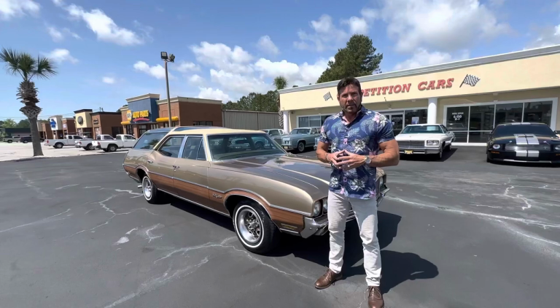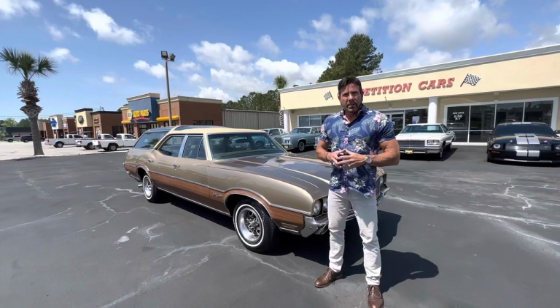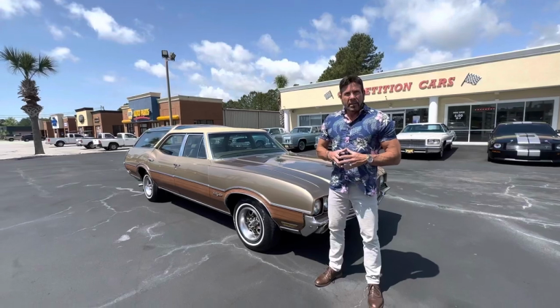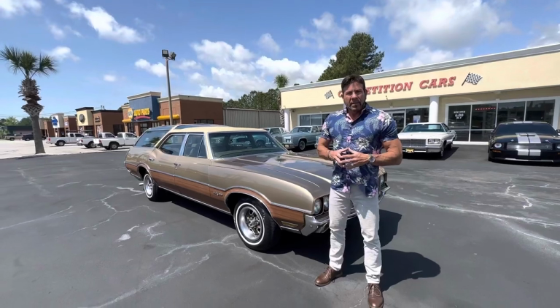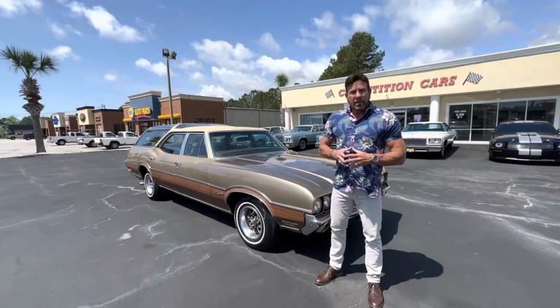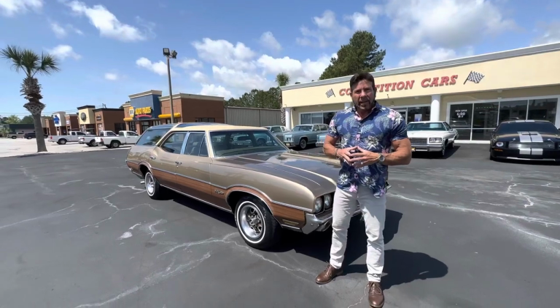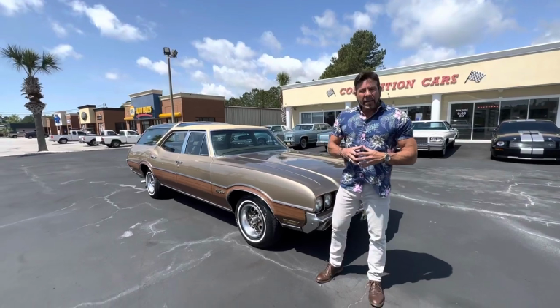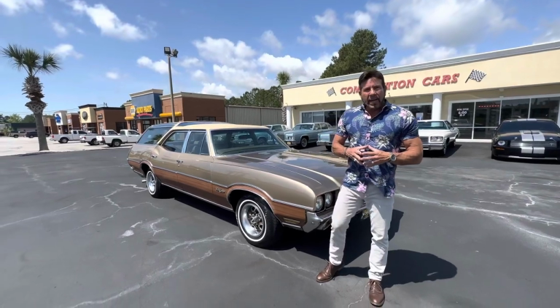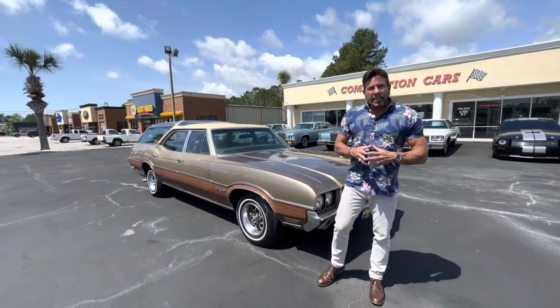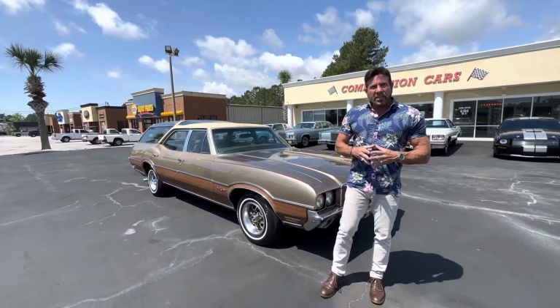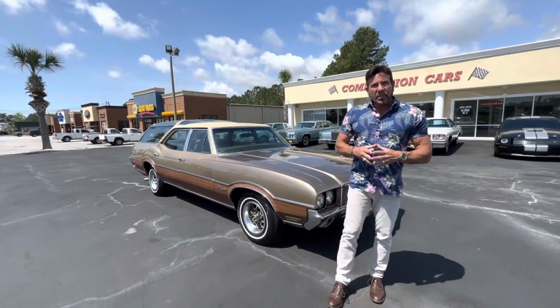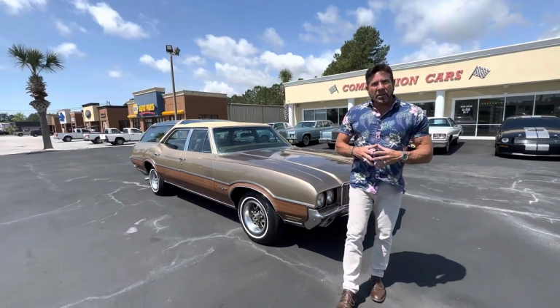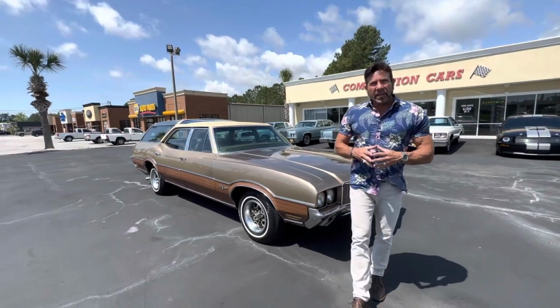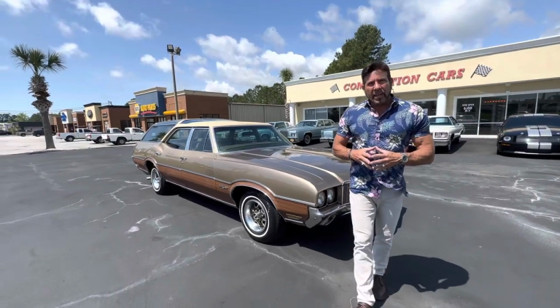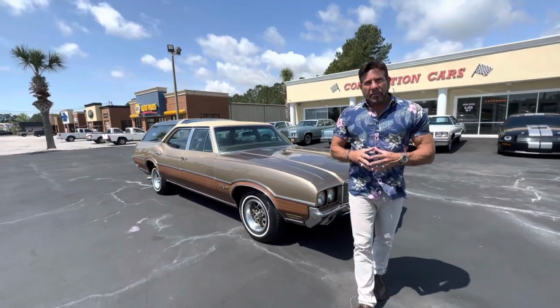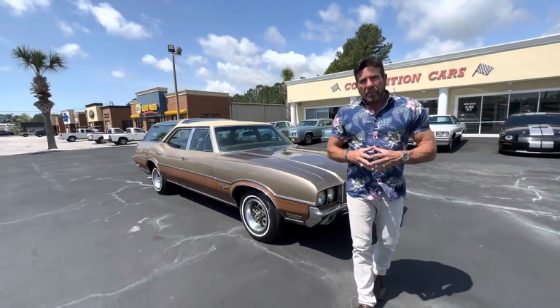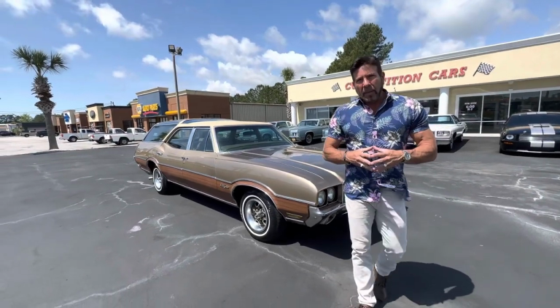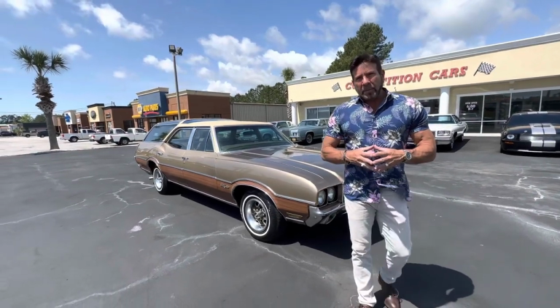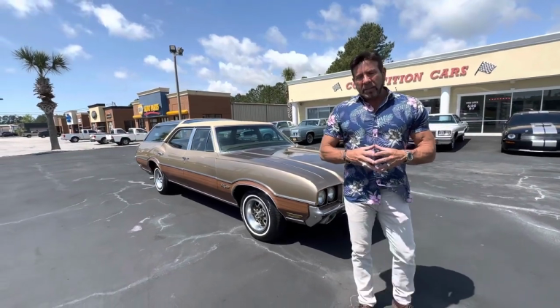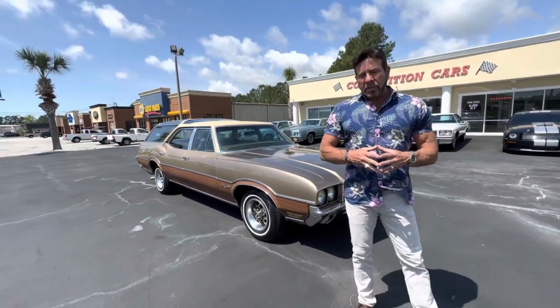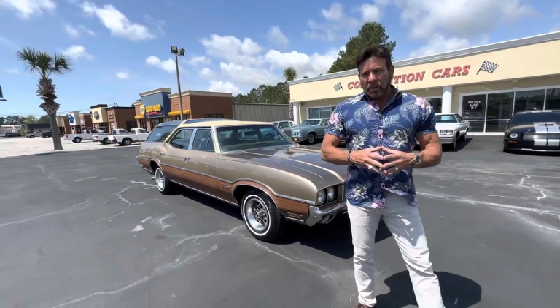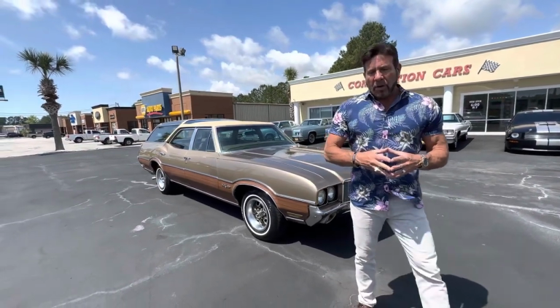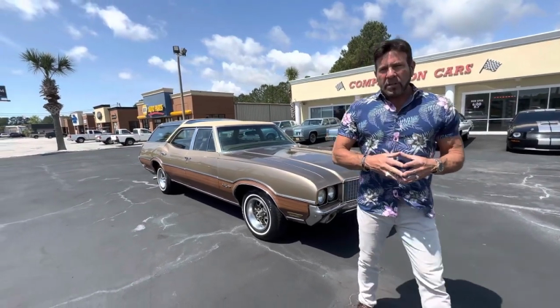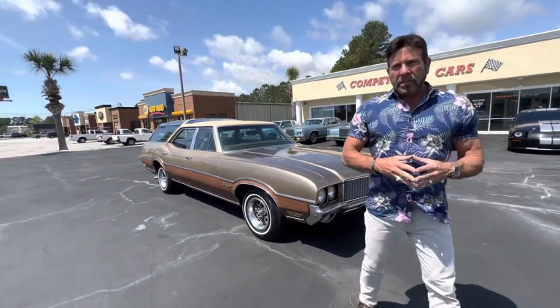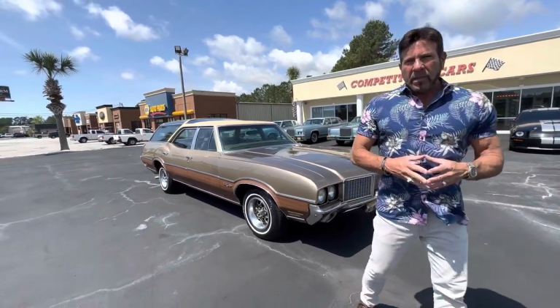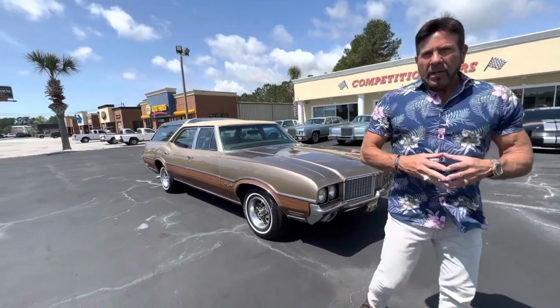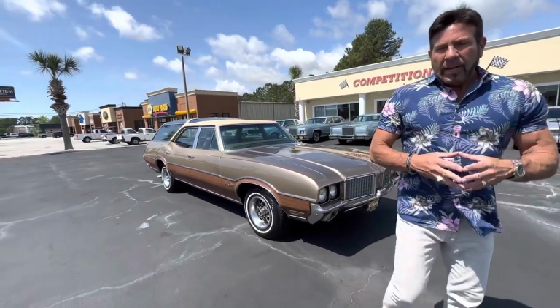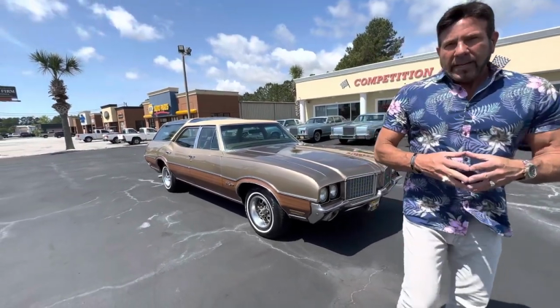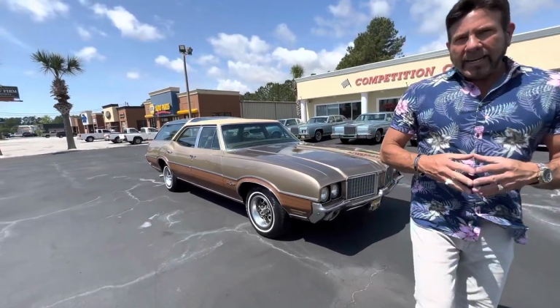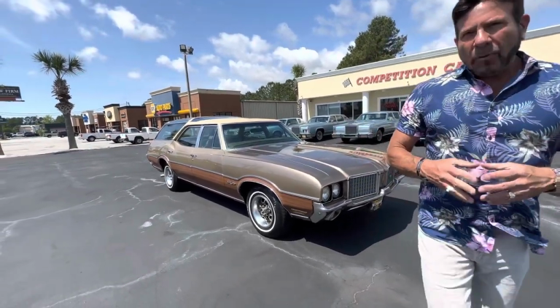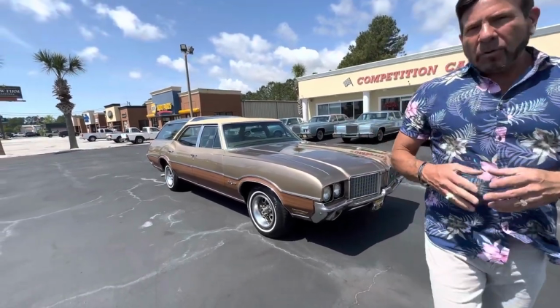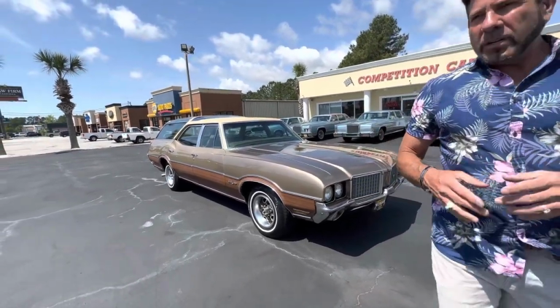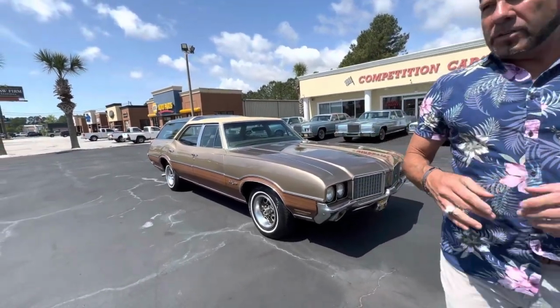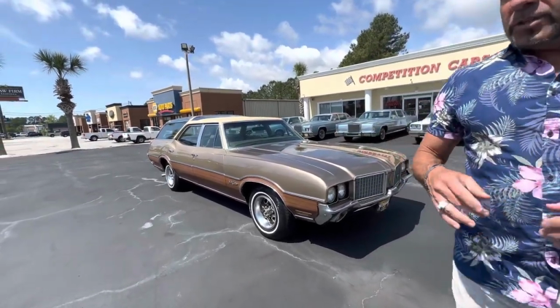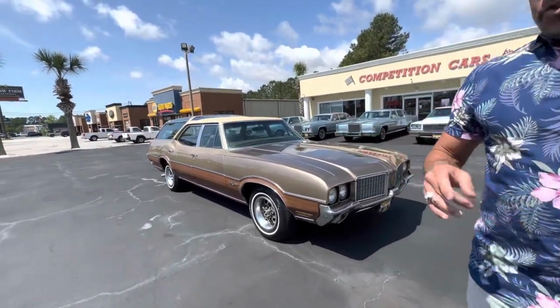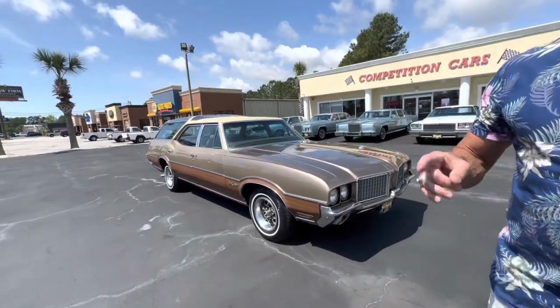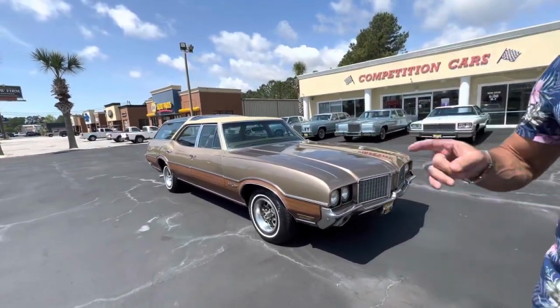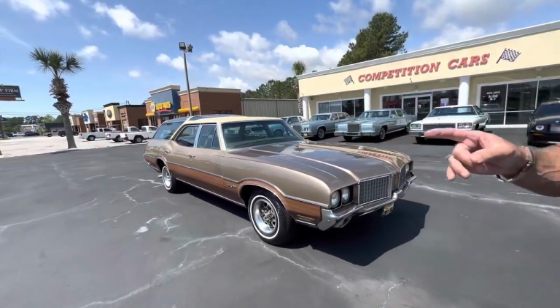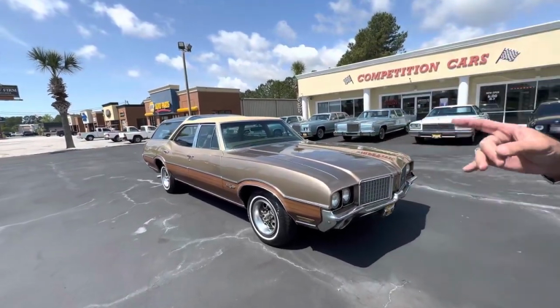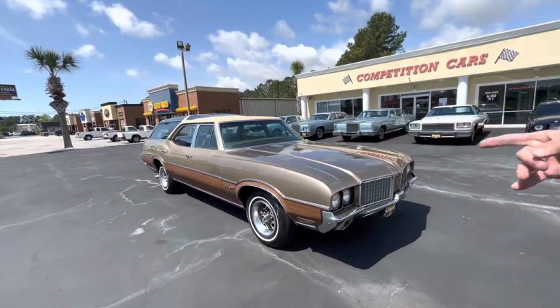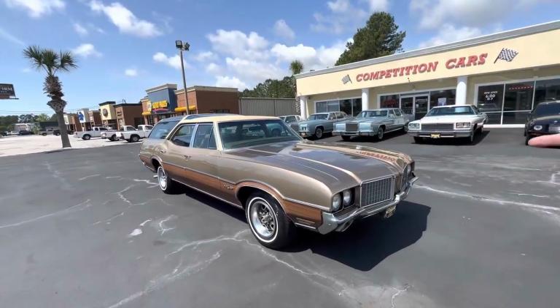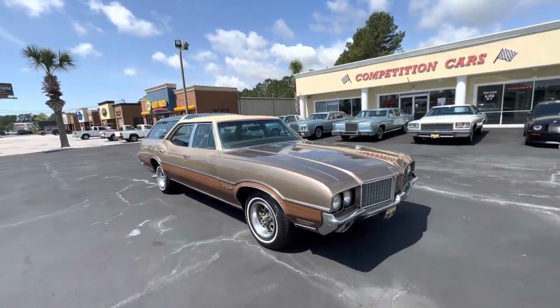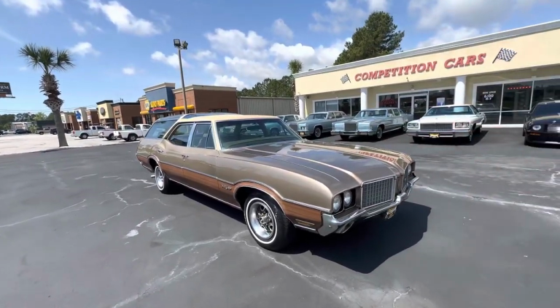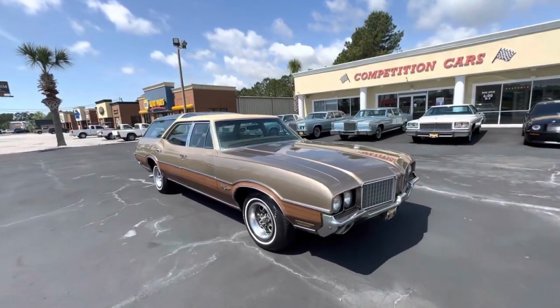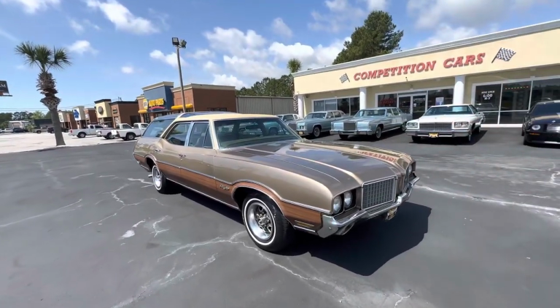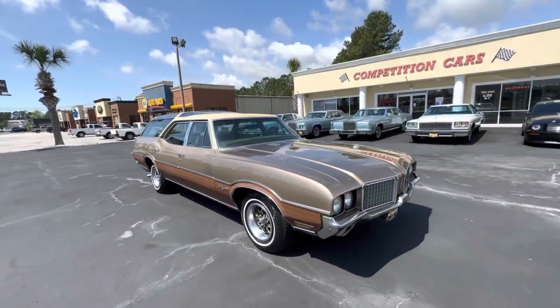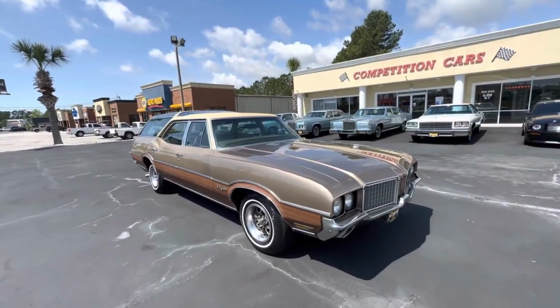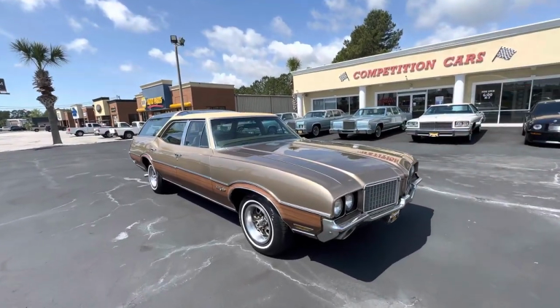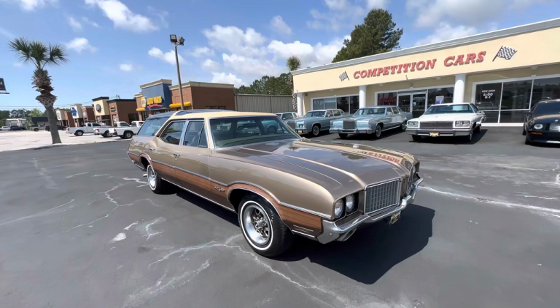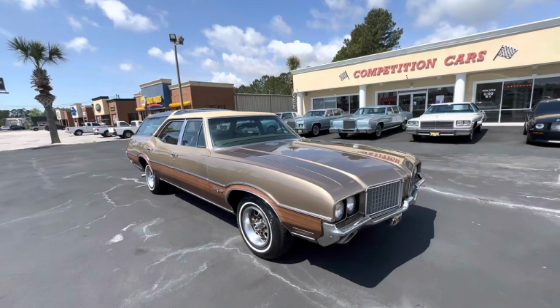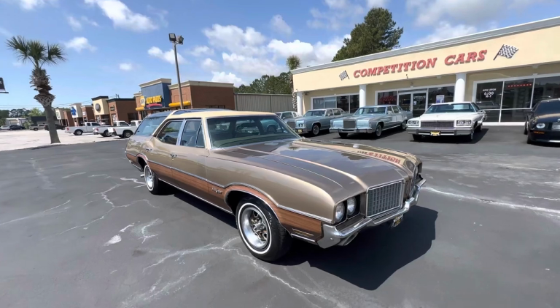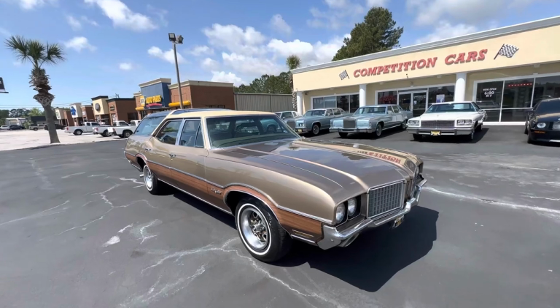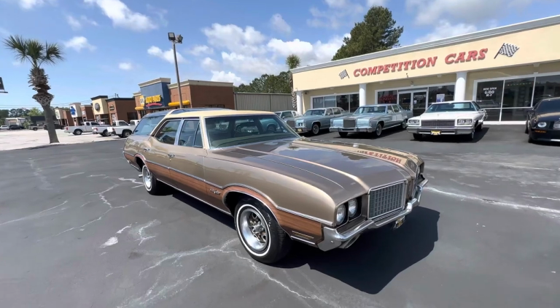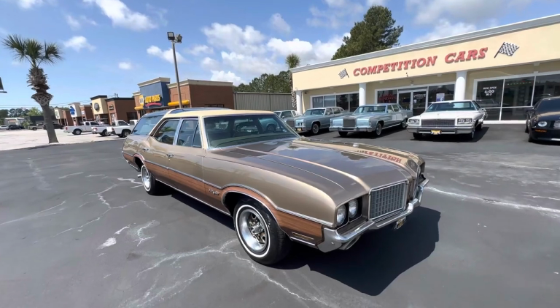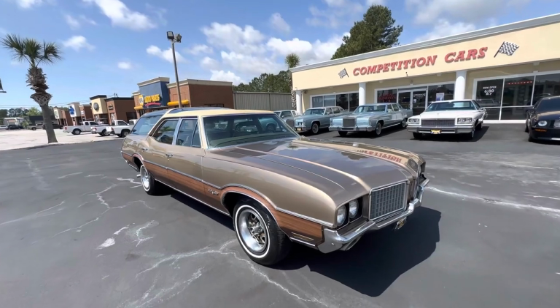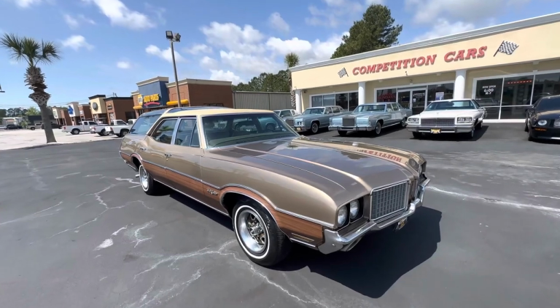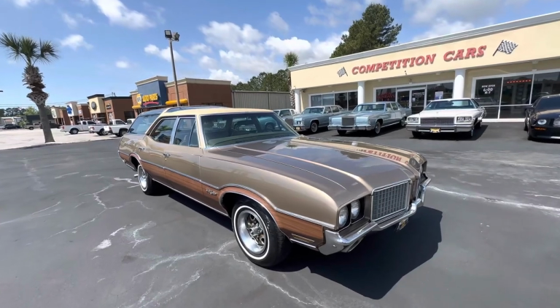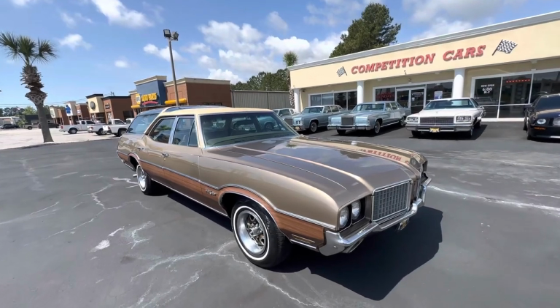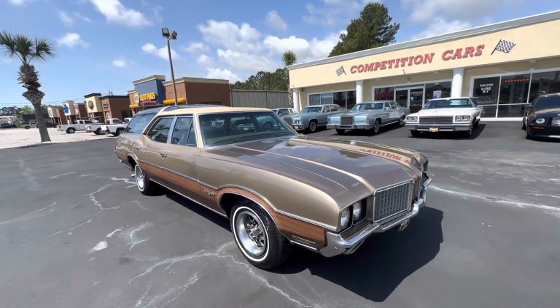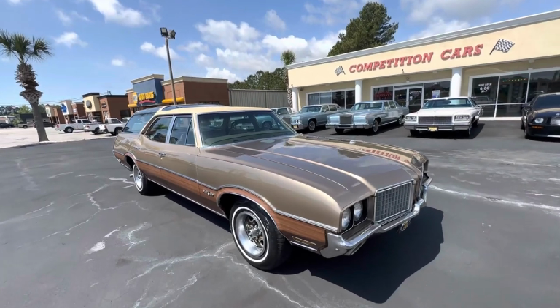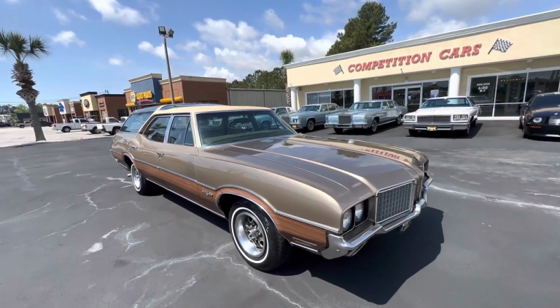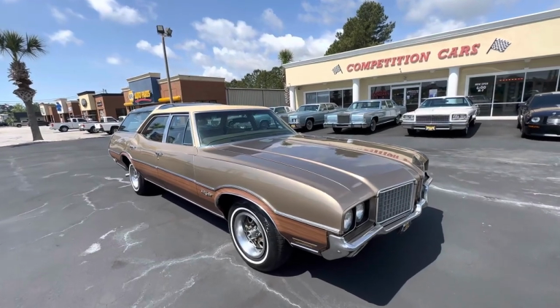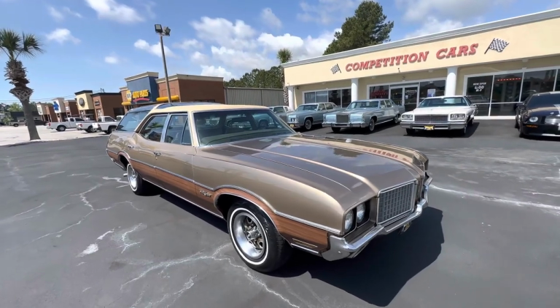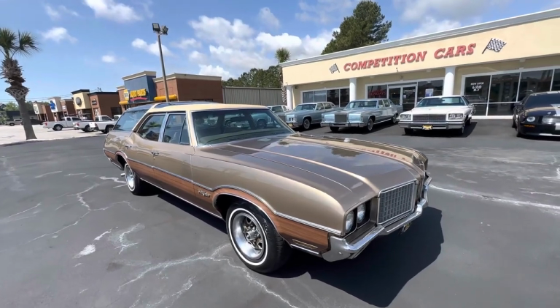Hey guys, it's Bill again from Competition Cars. Now we're going to do the driving video of this 1972 Old School Vista Cruiser.